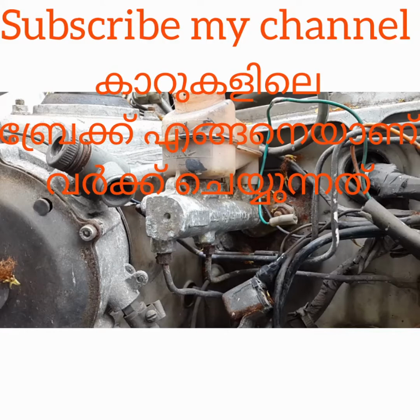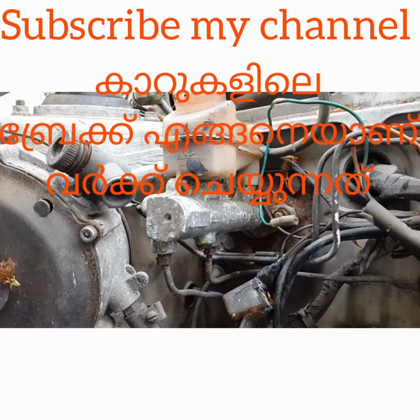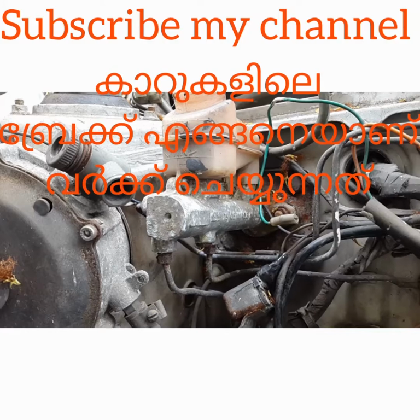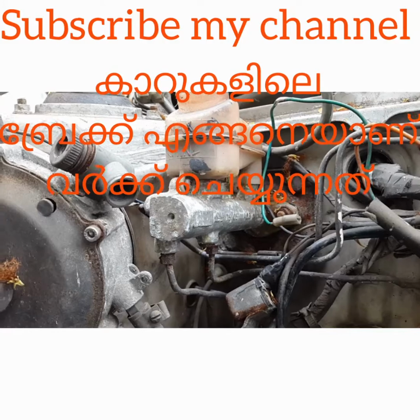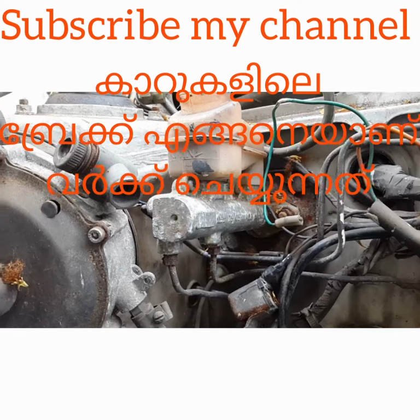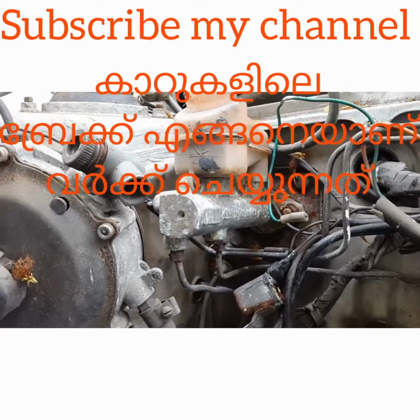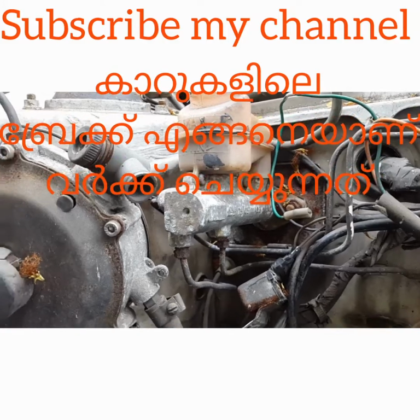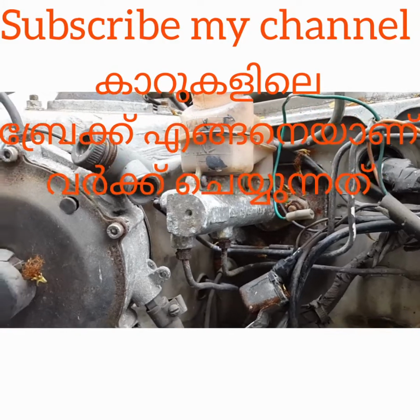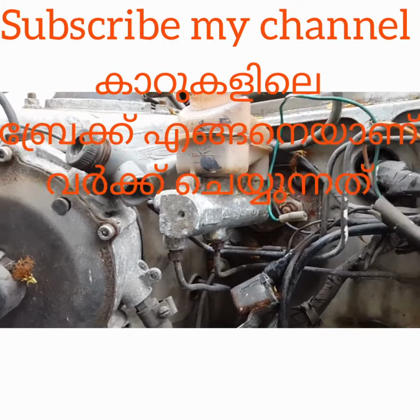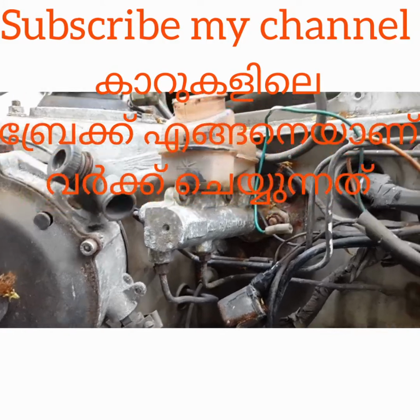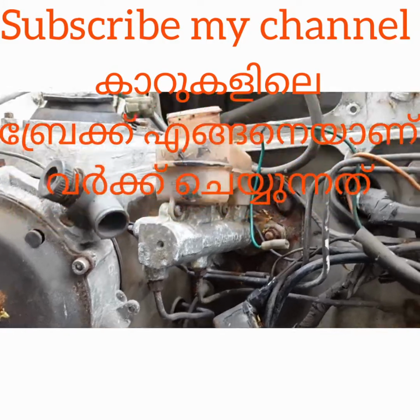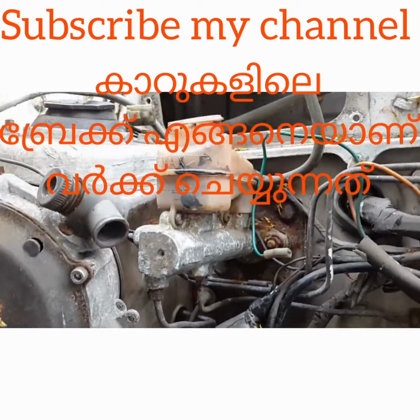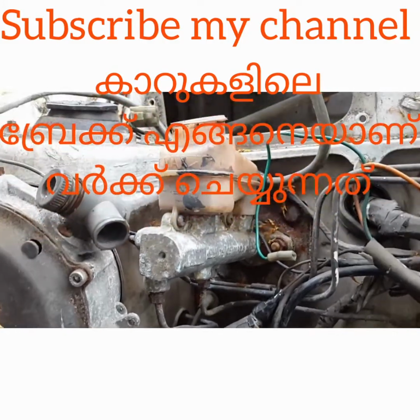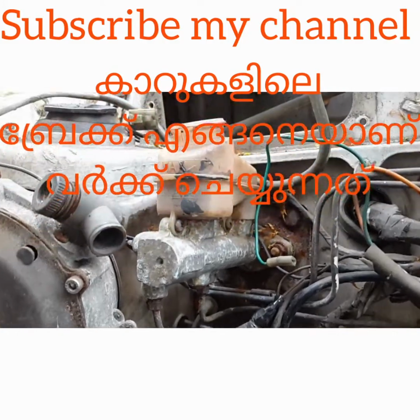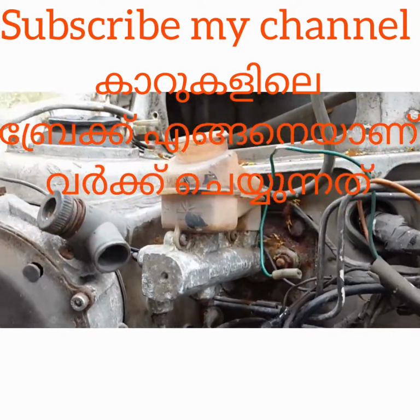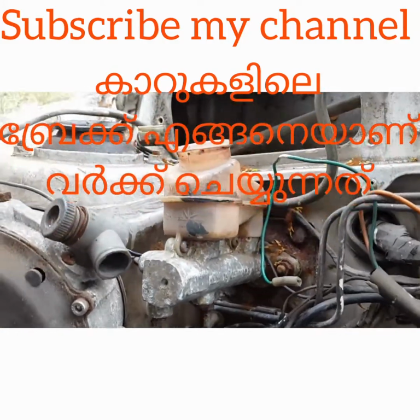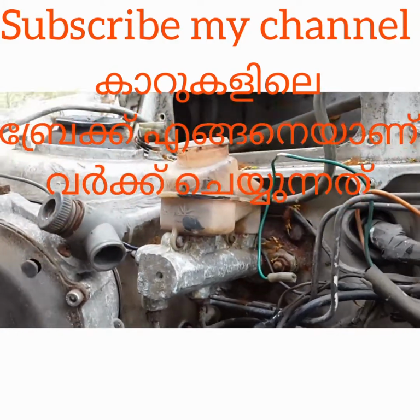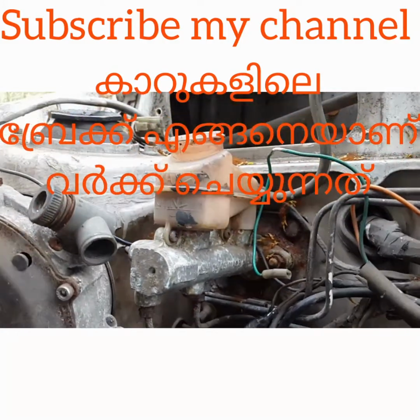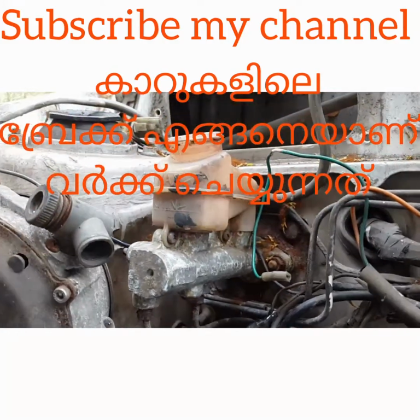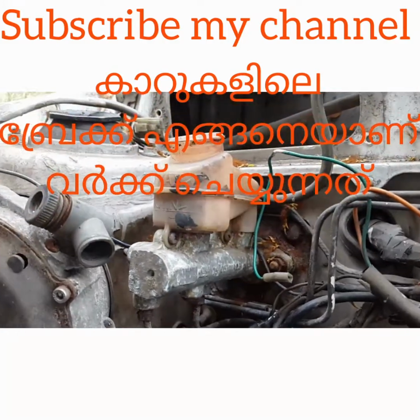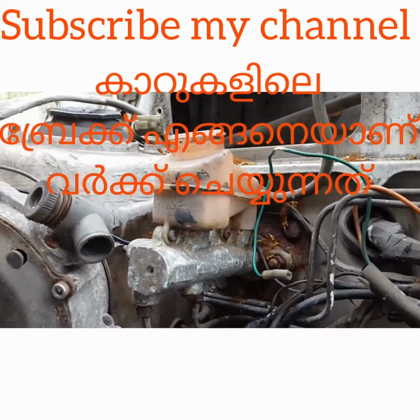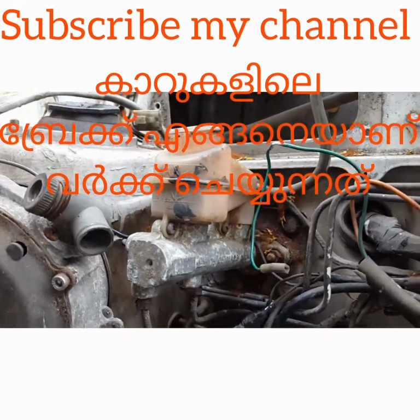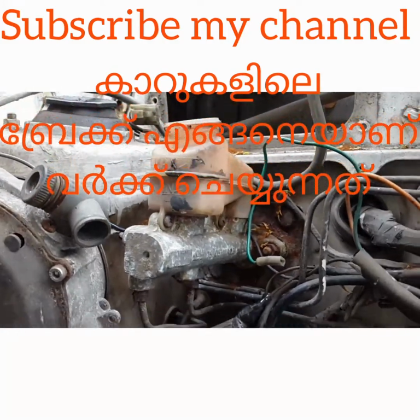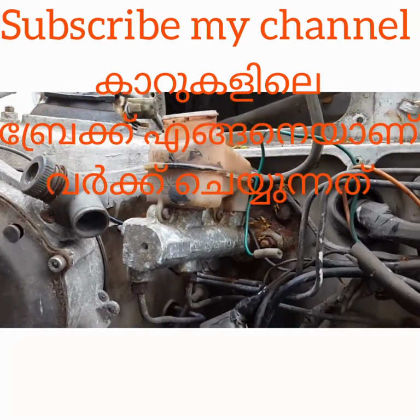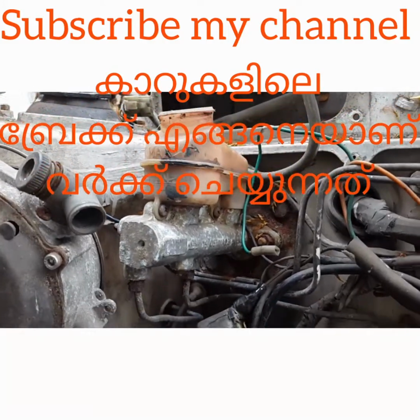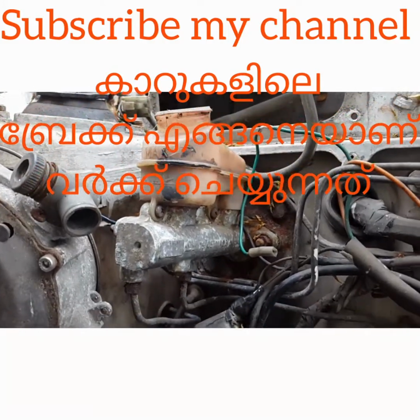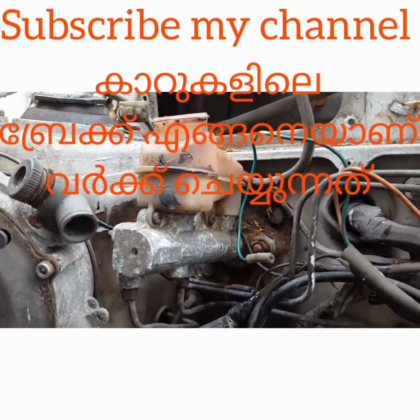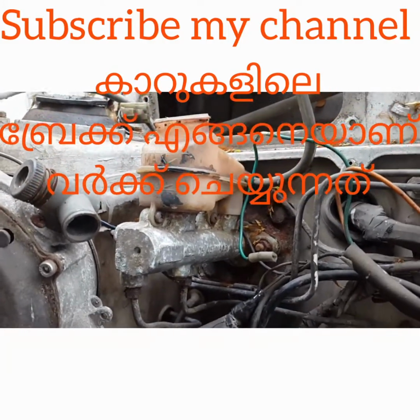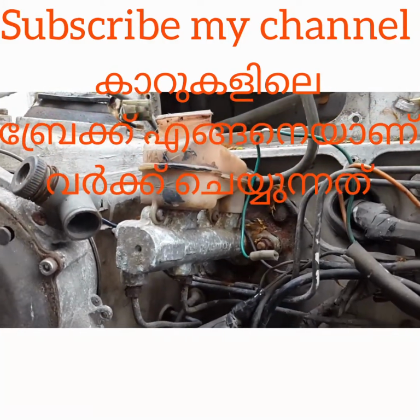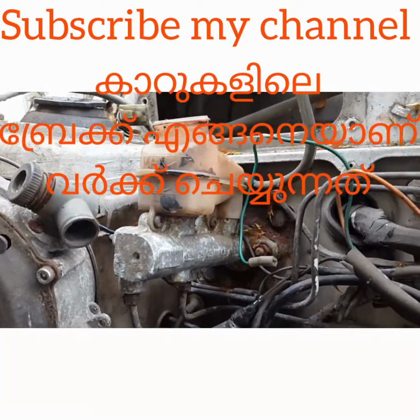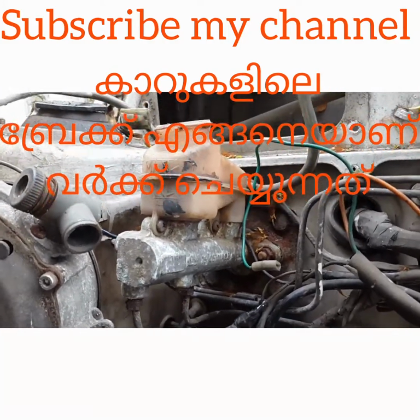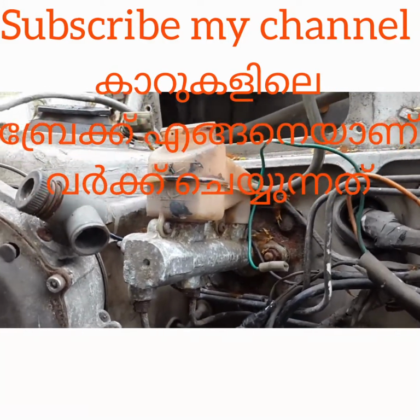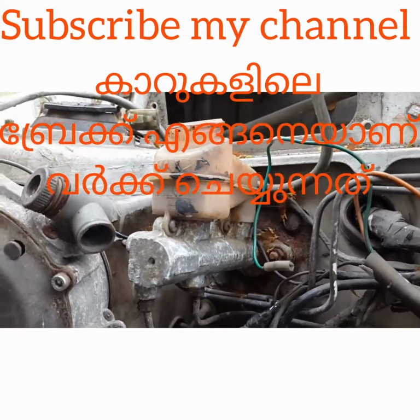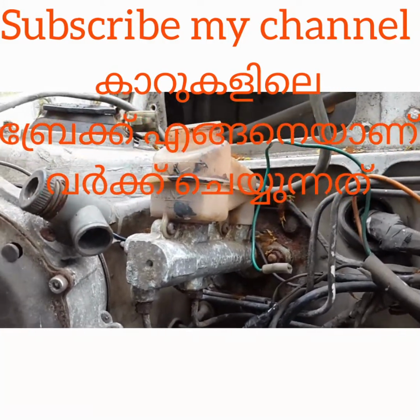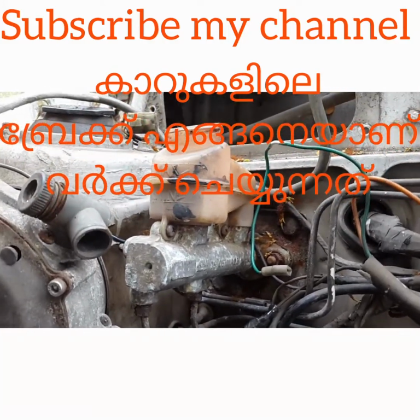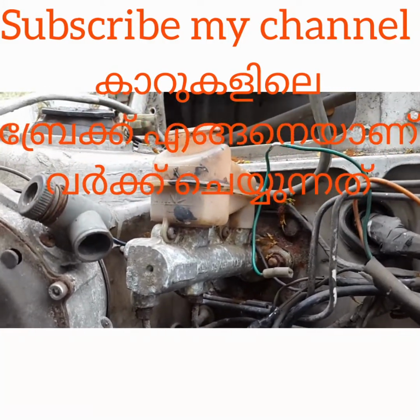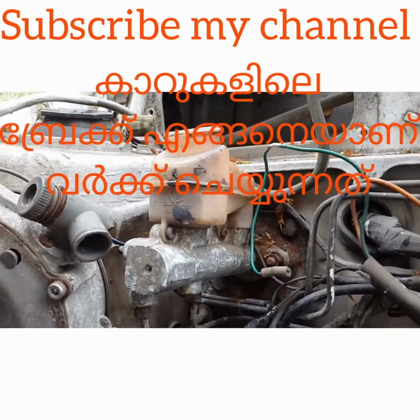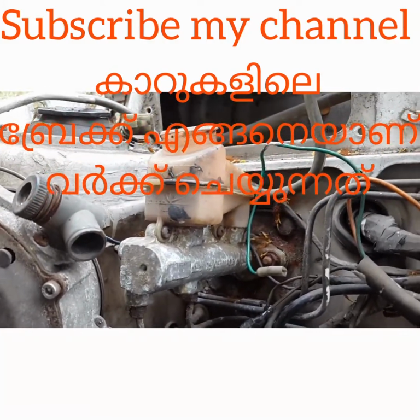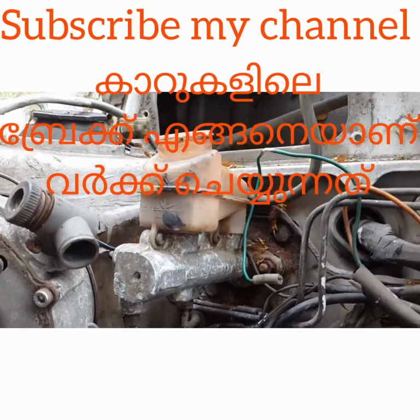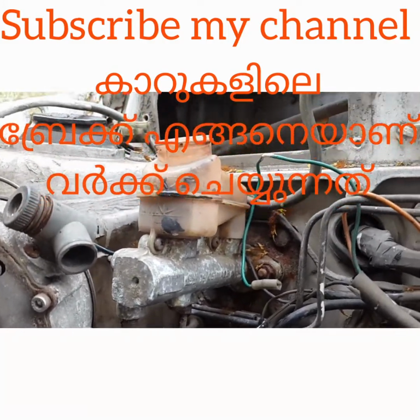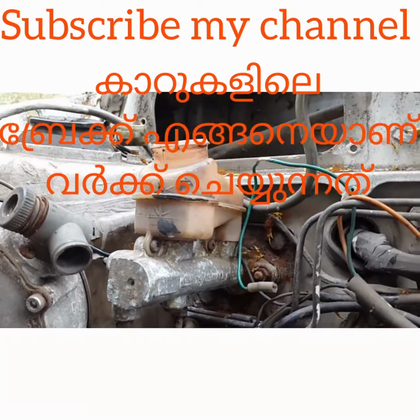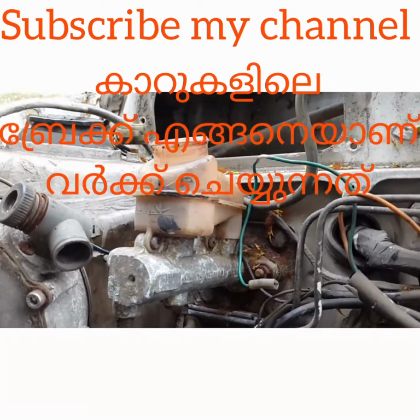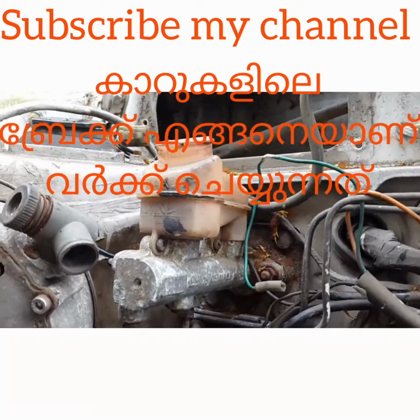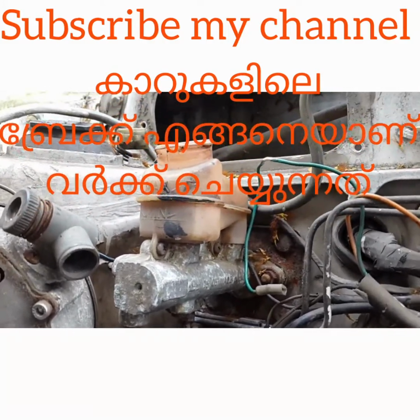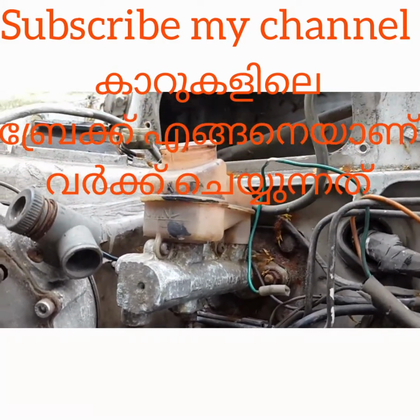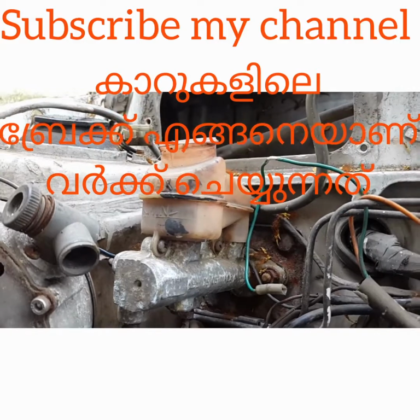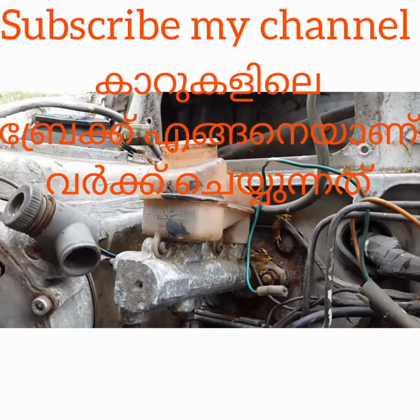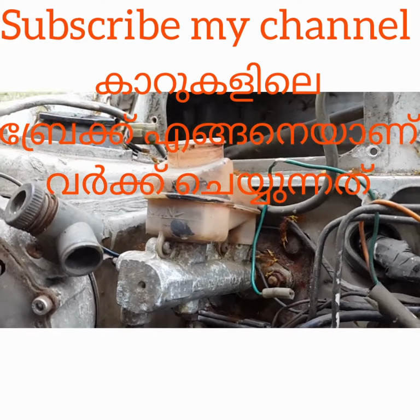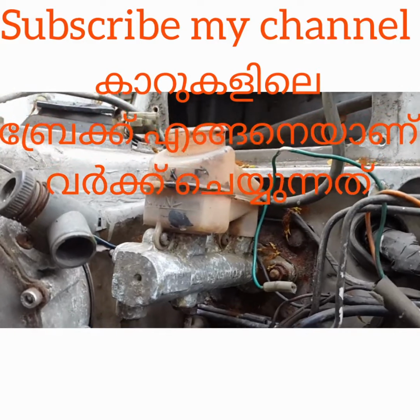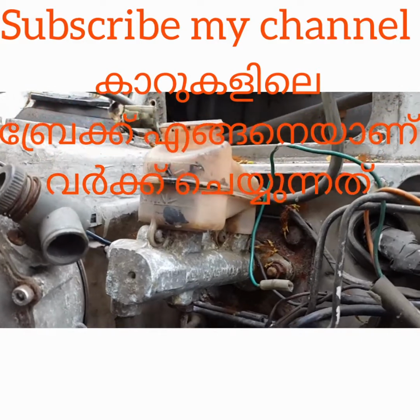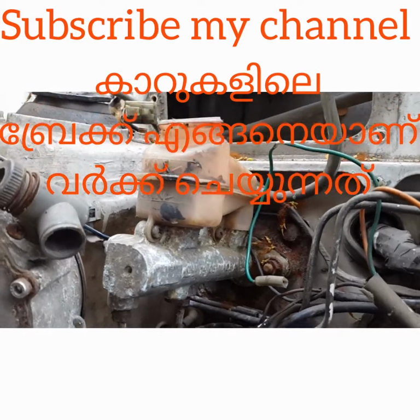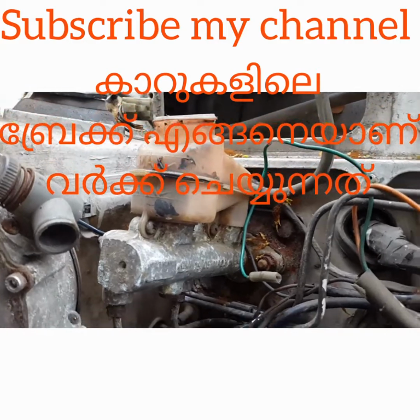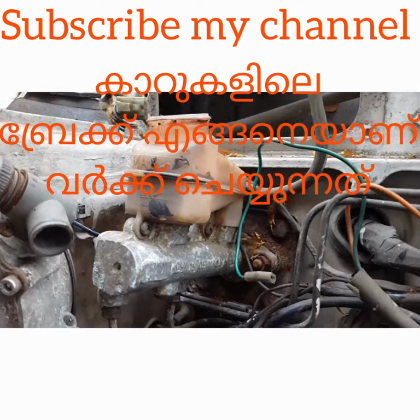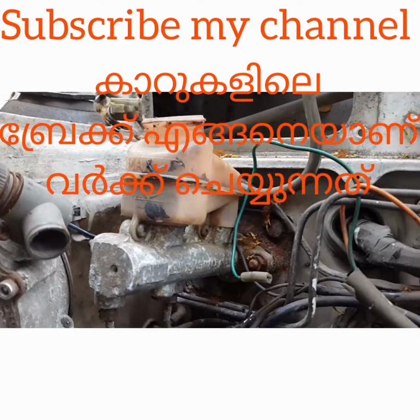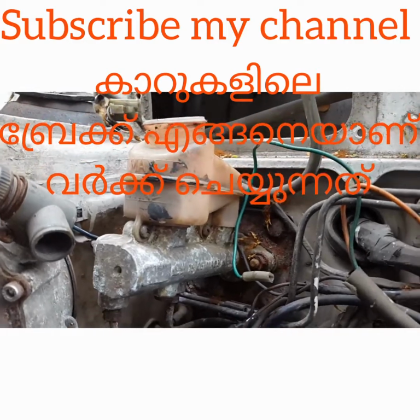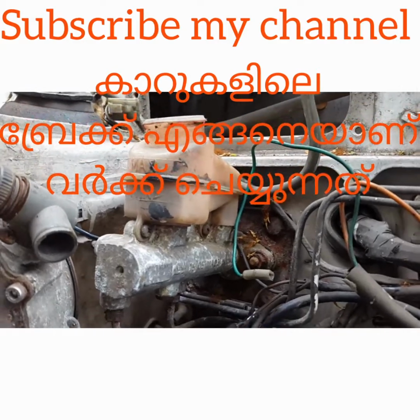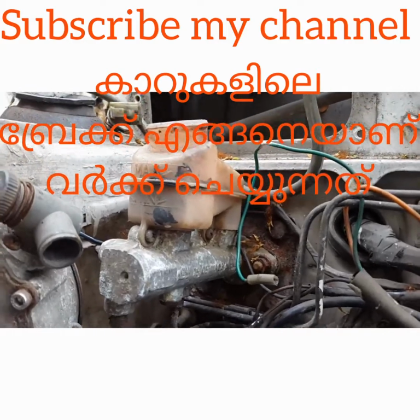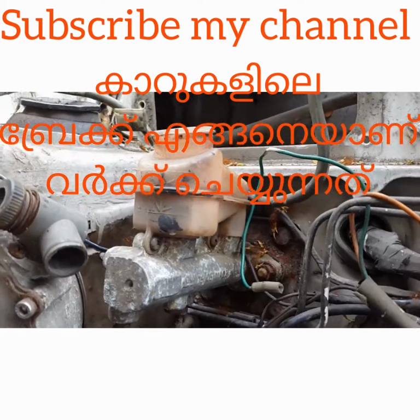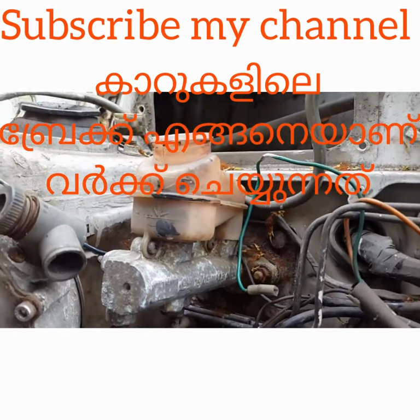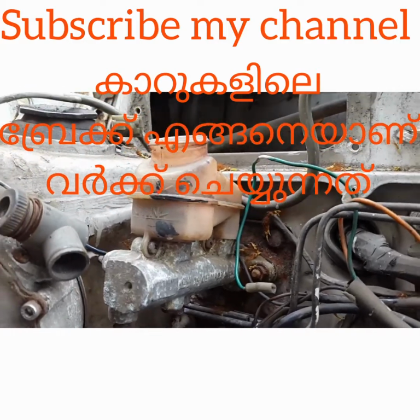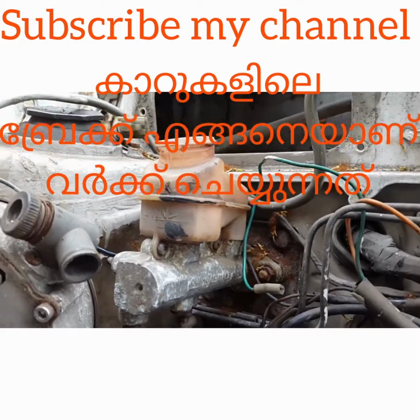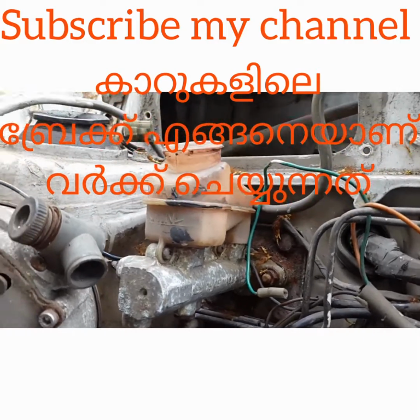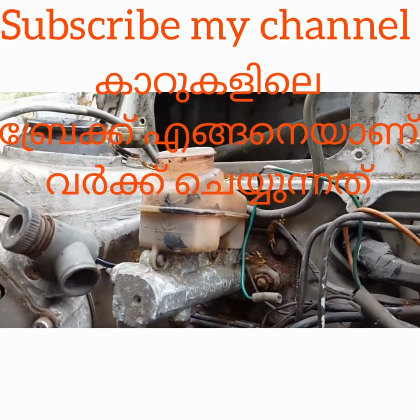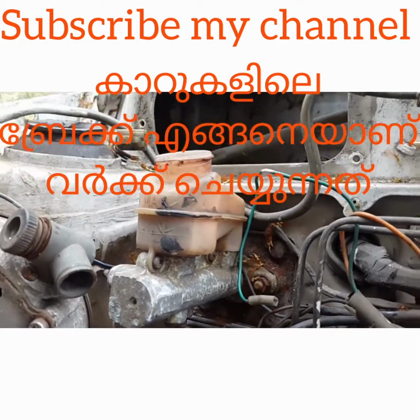Hi friends, welcome to our channel. I'm going to start with a brake.